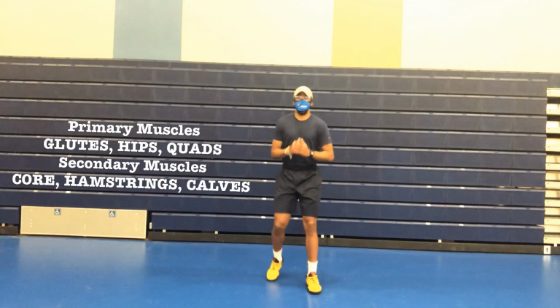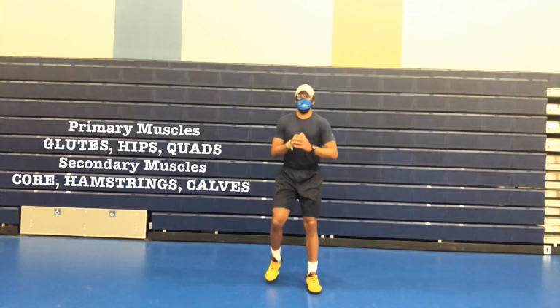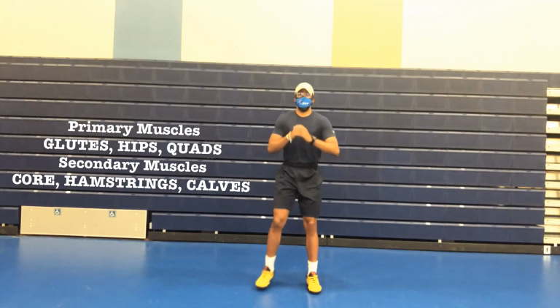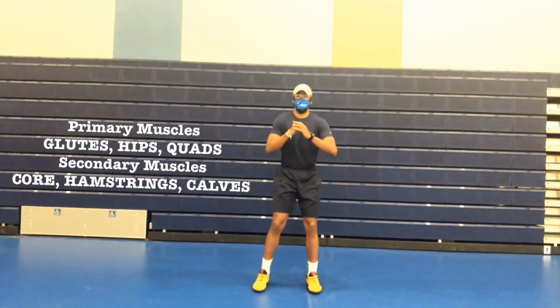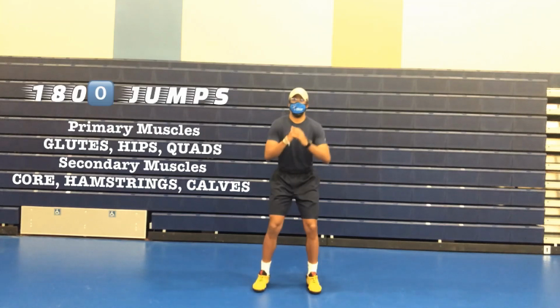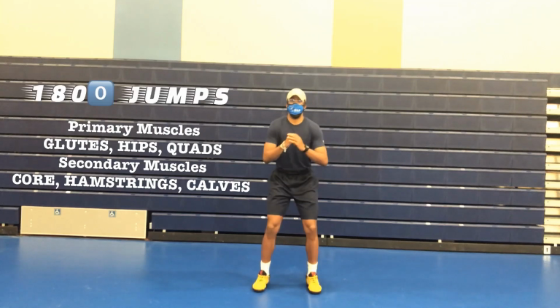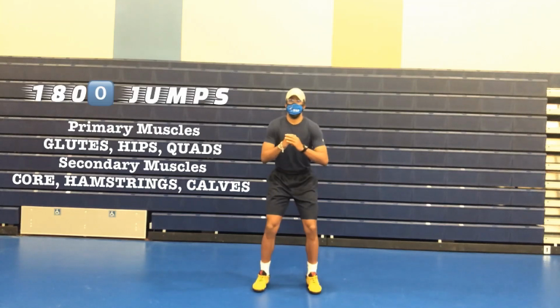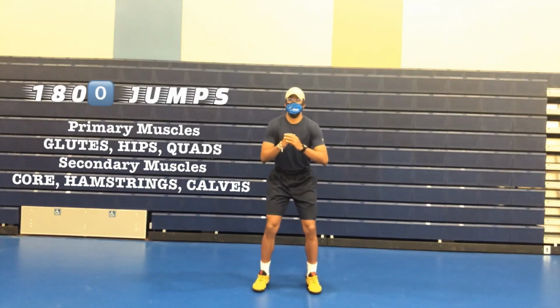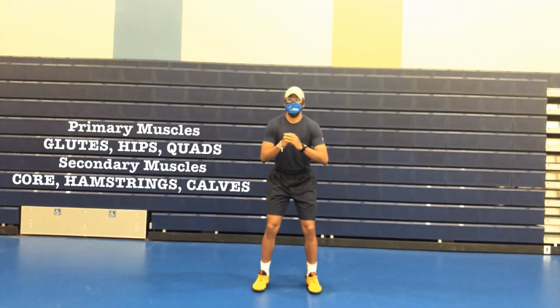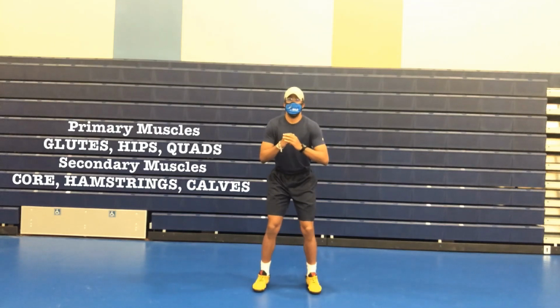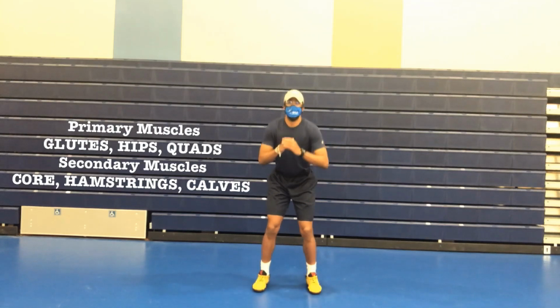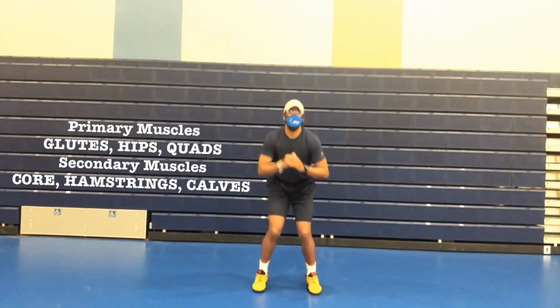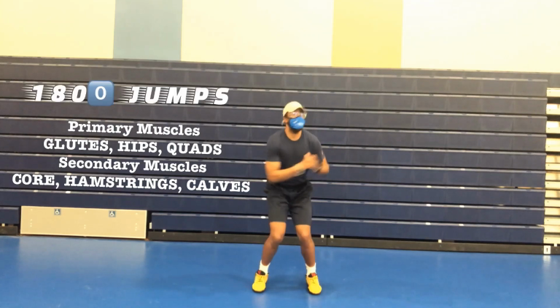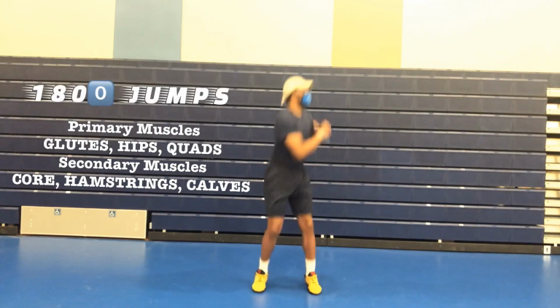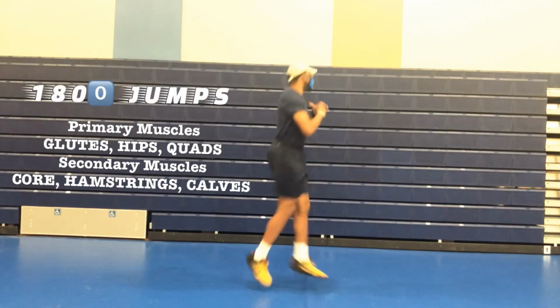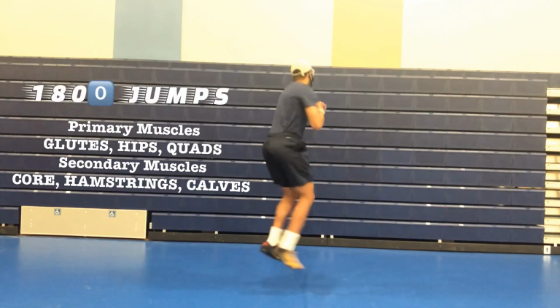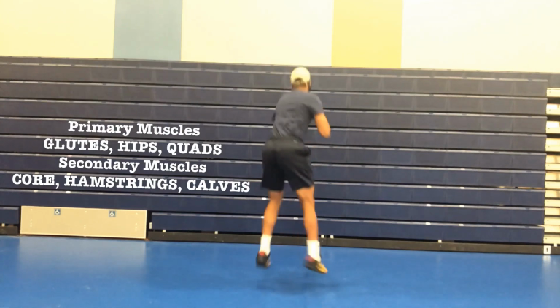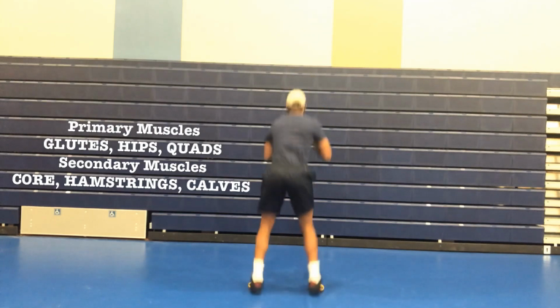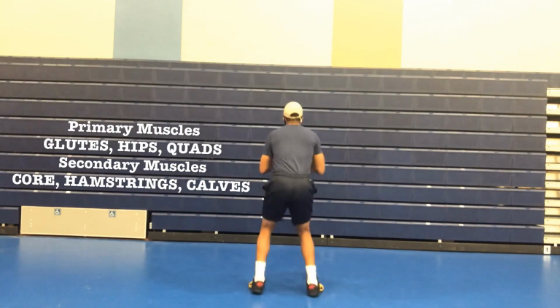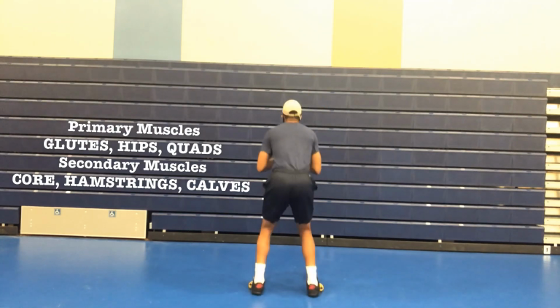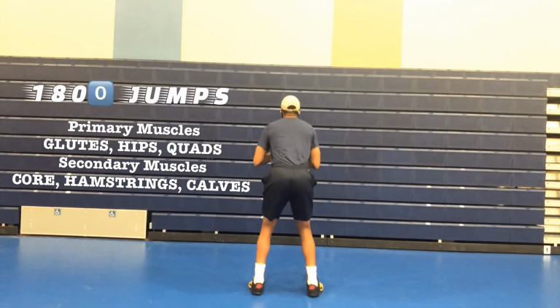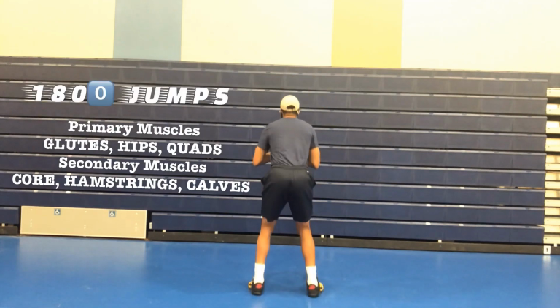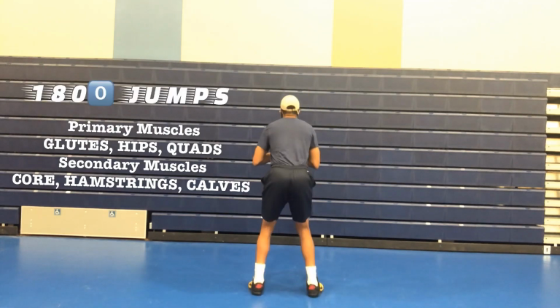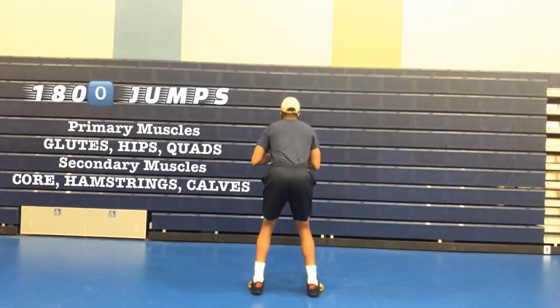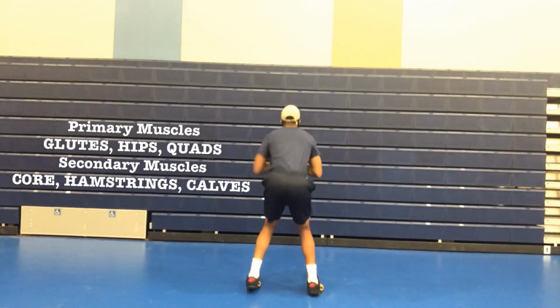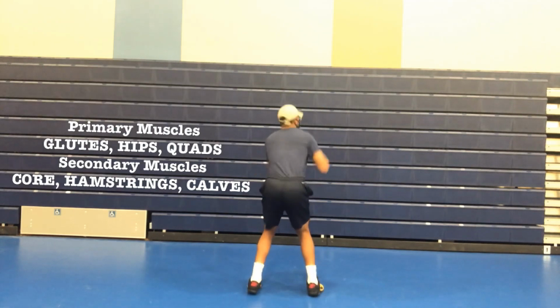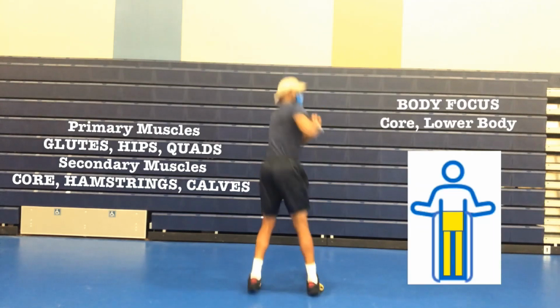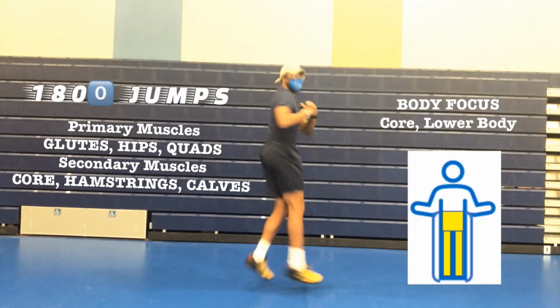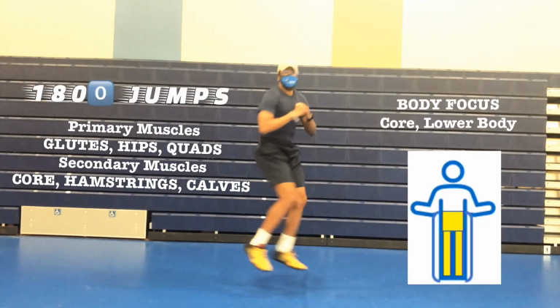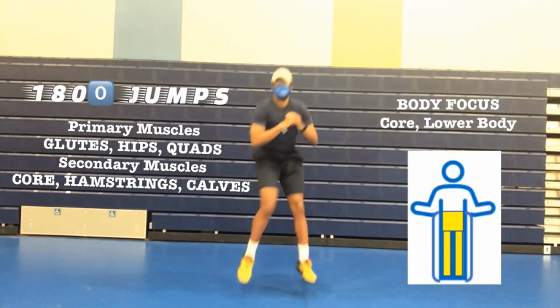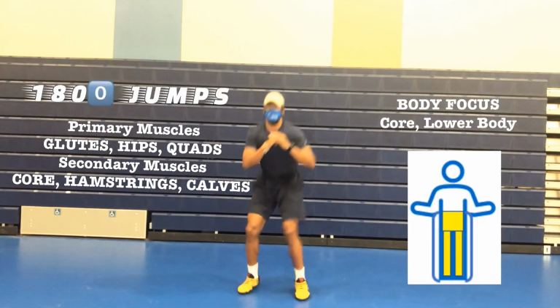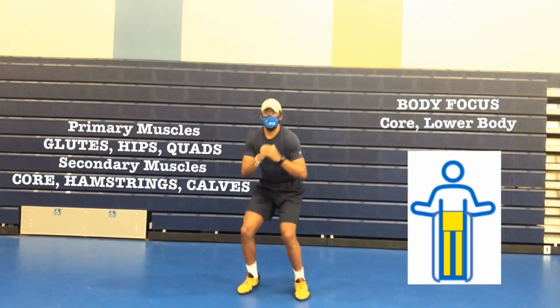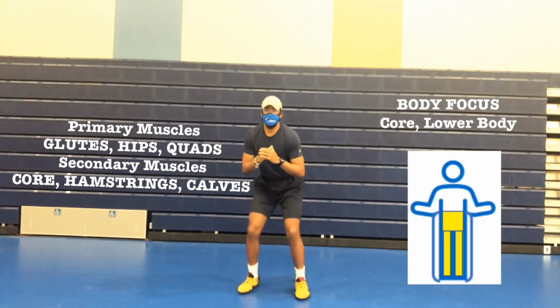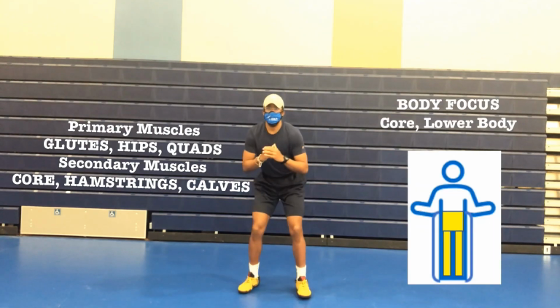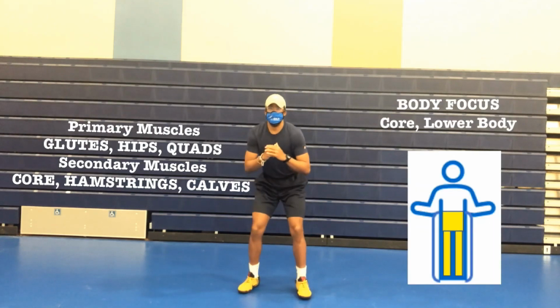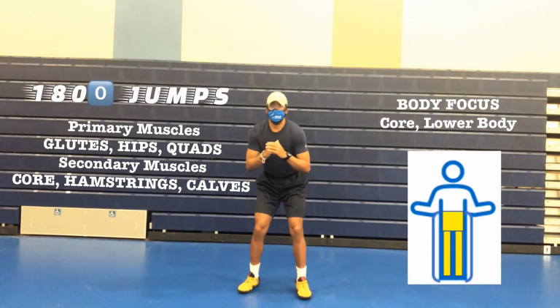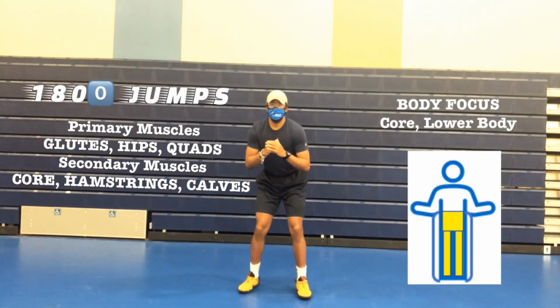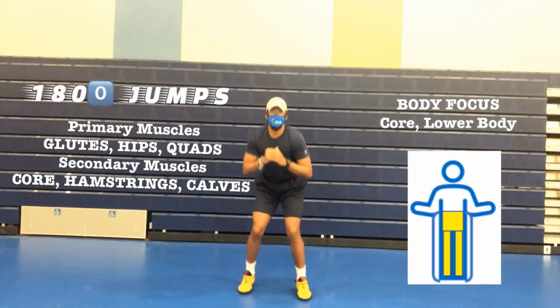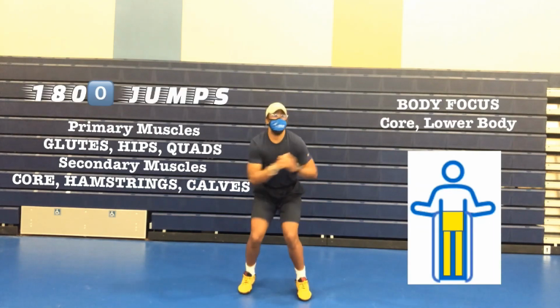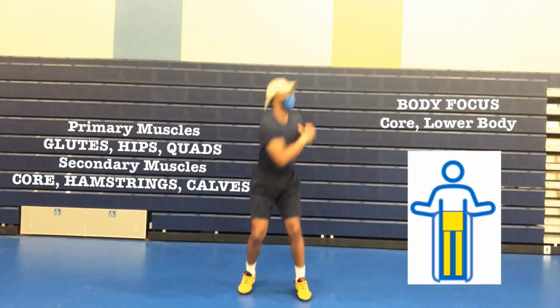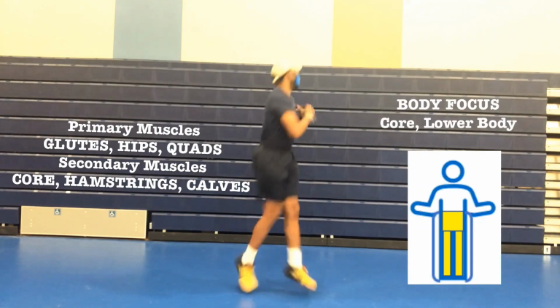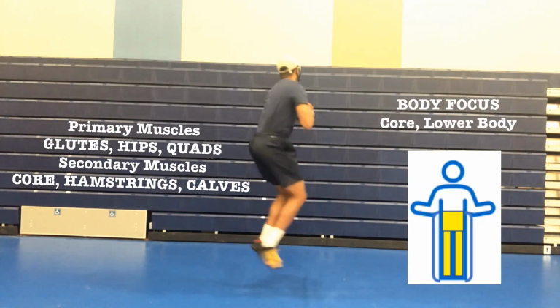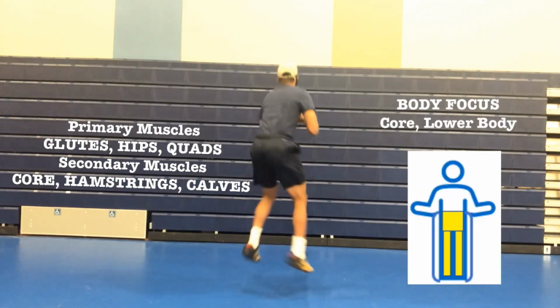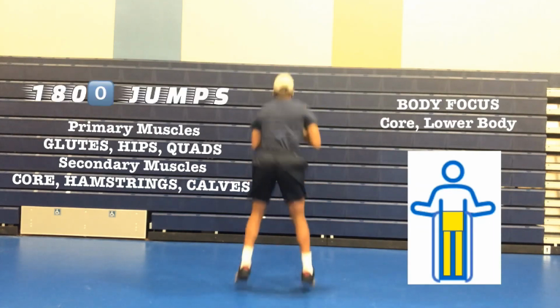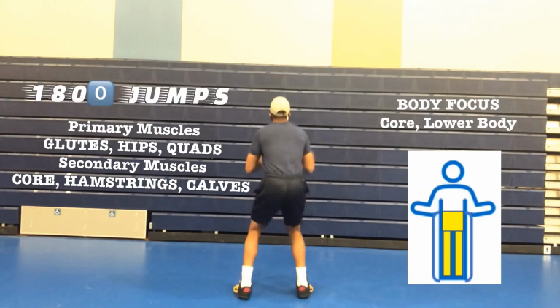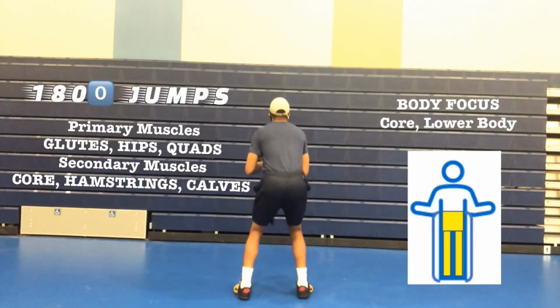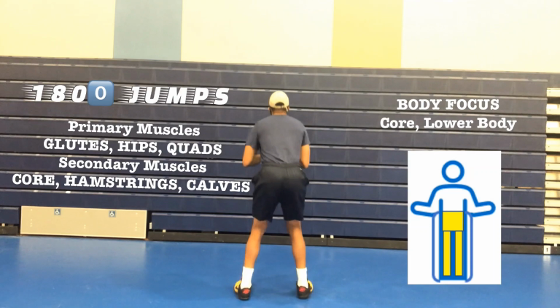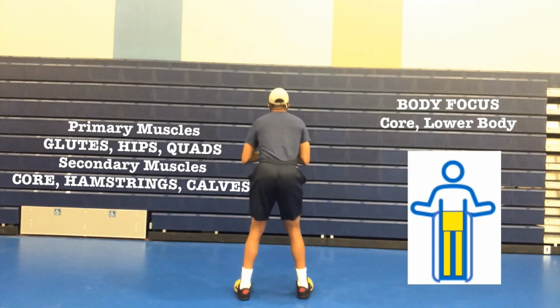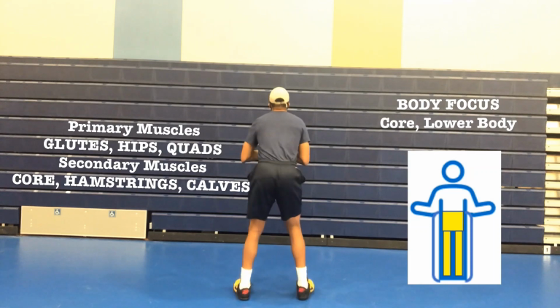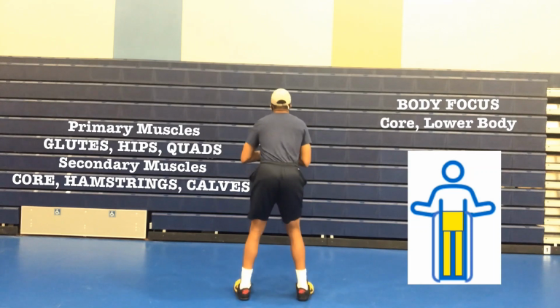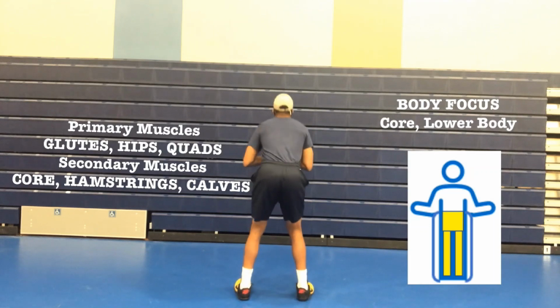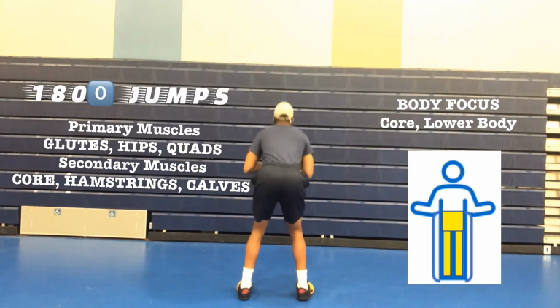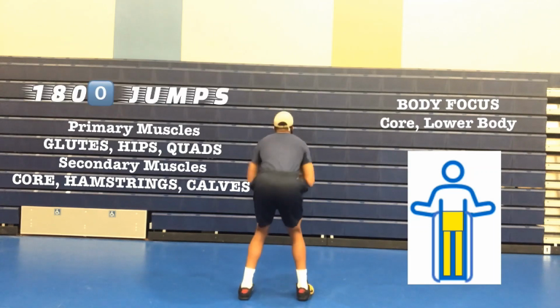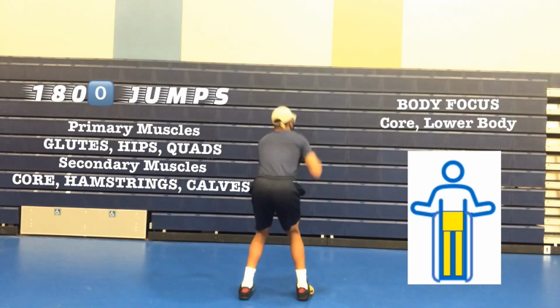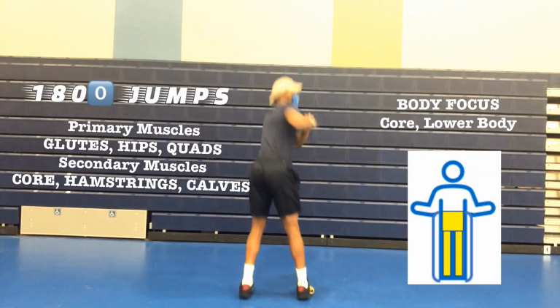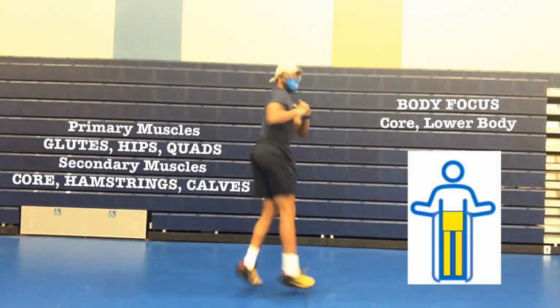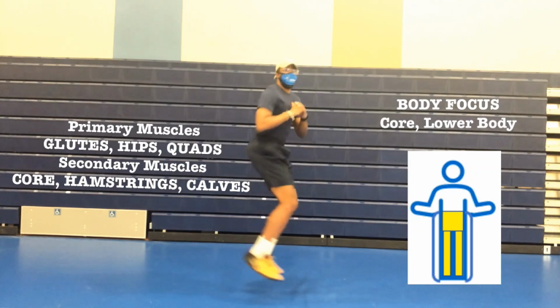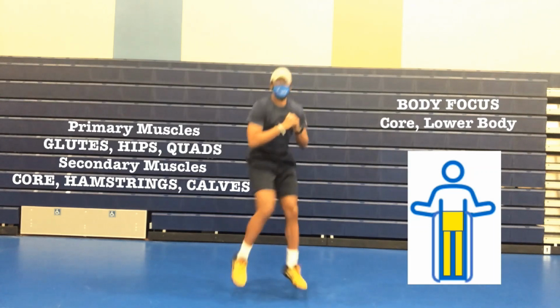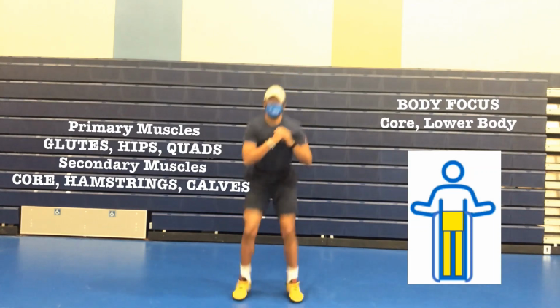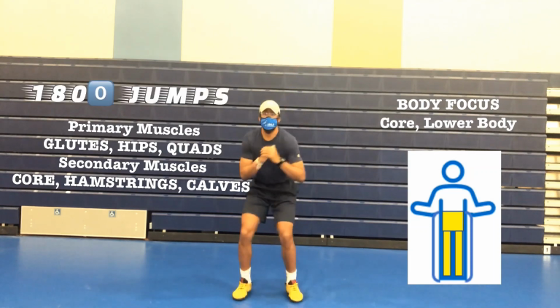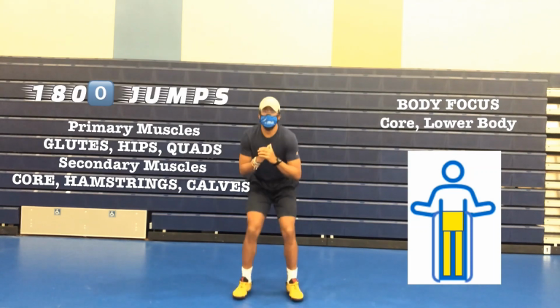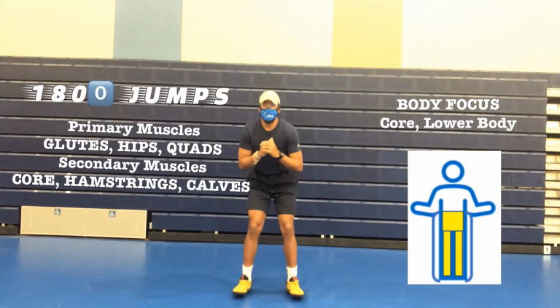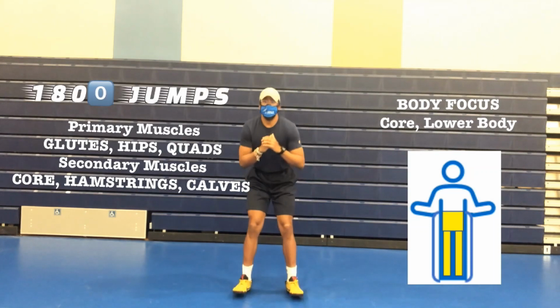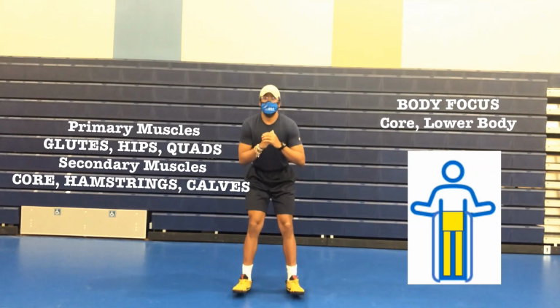180 degree jumps. Primary muscles: glutes, your hips, and your quads.